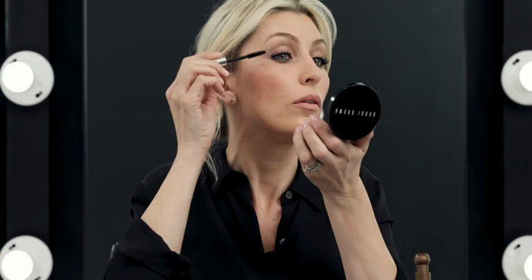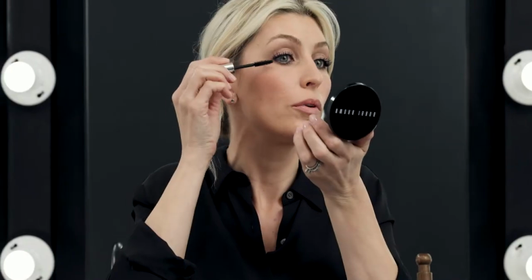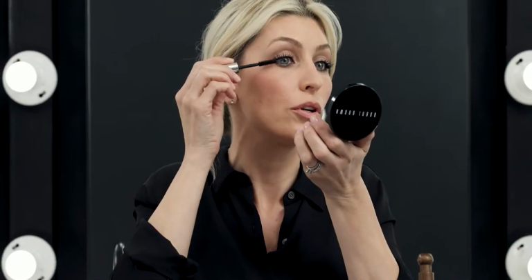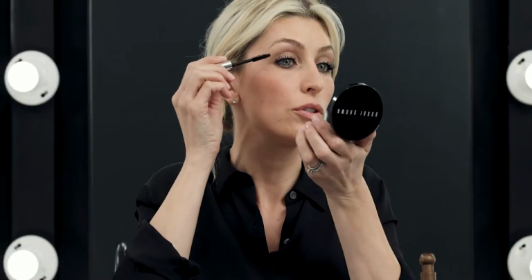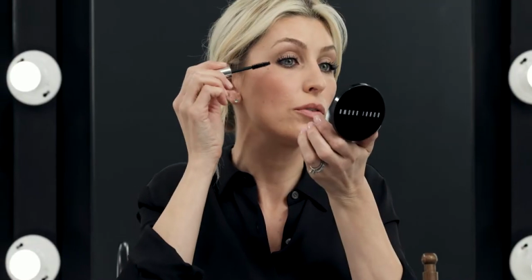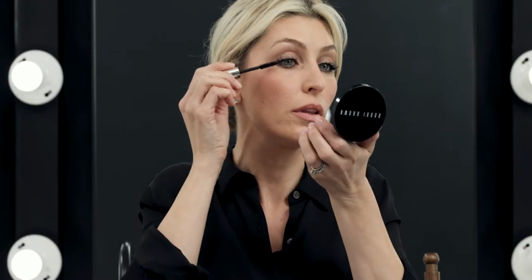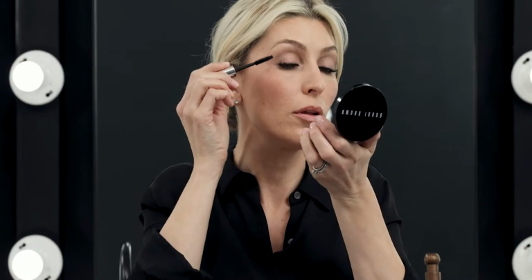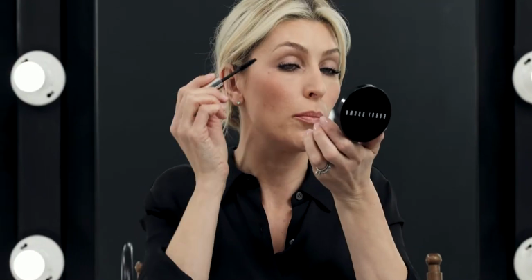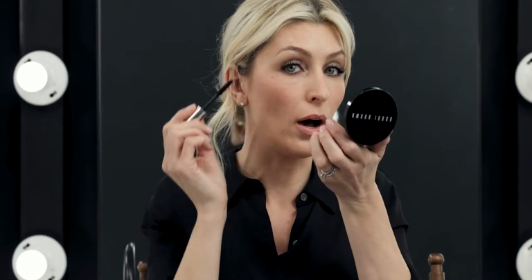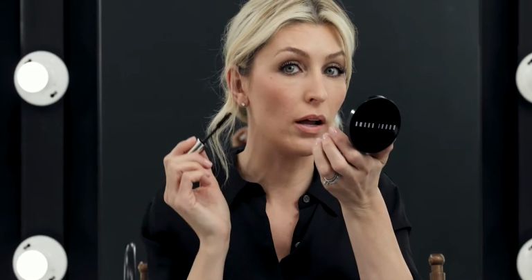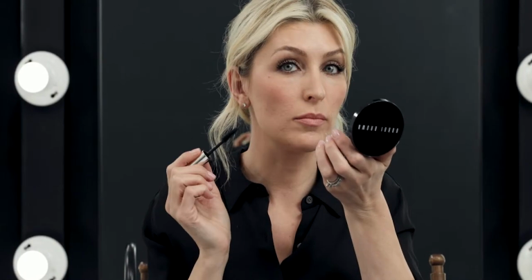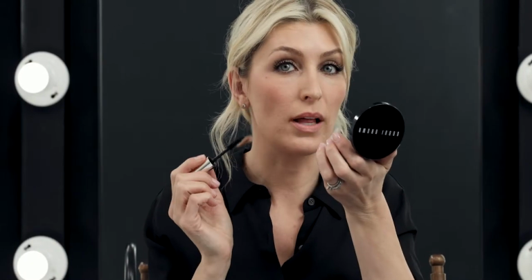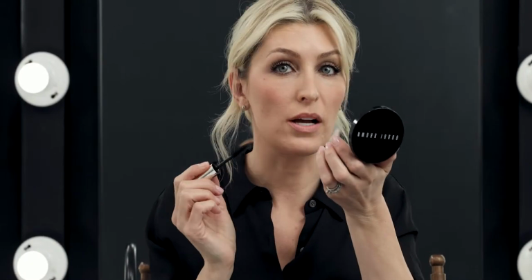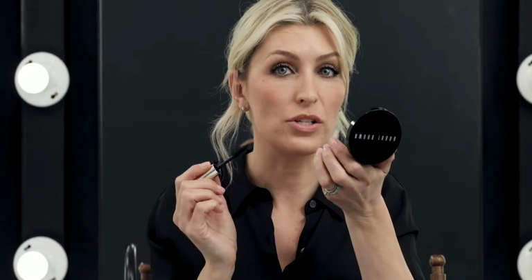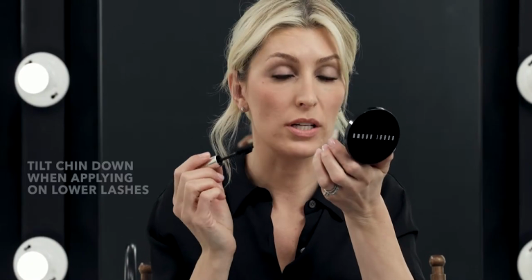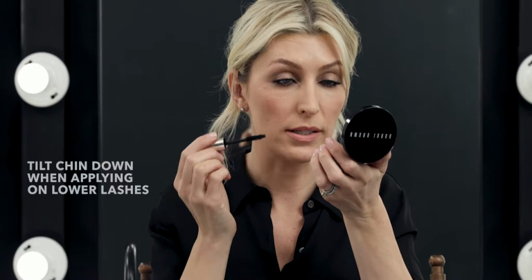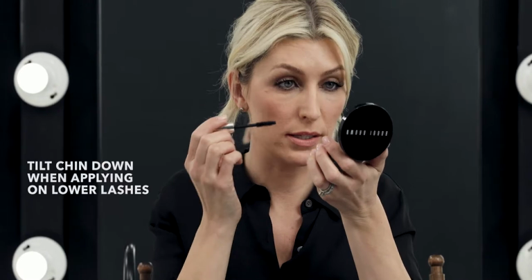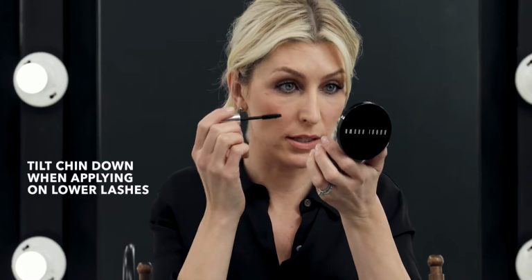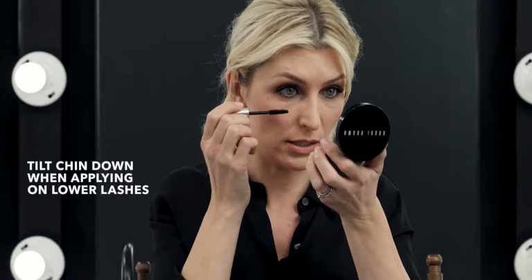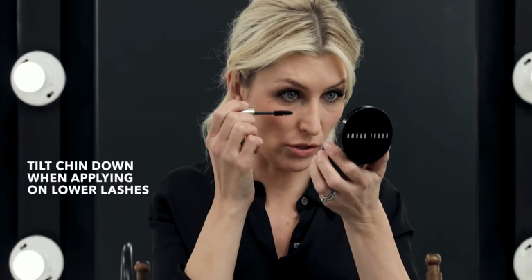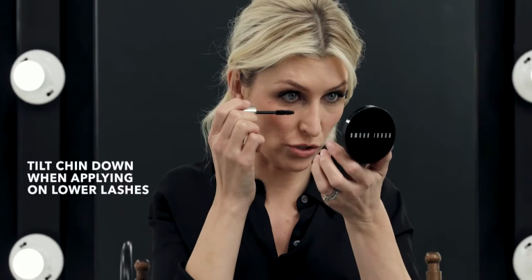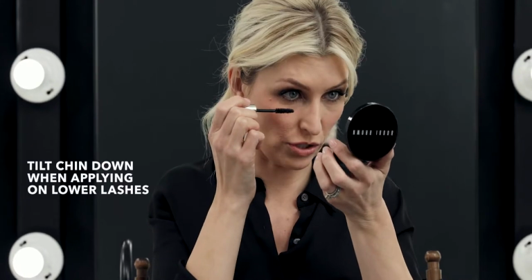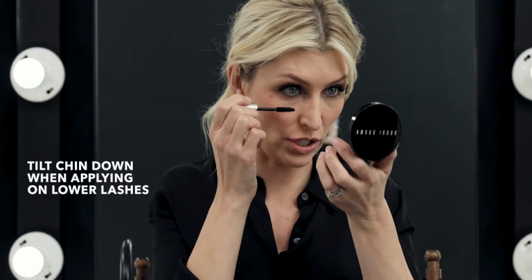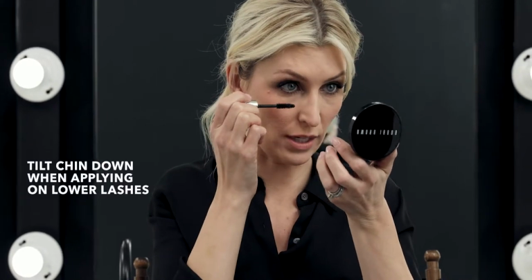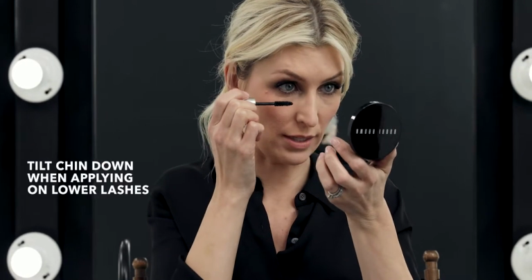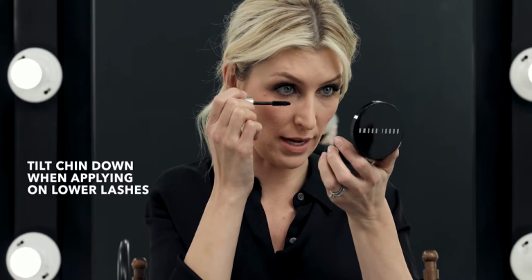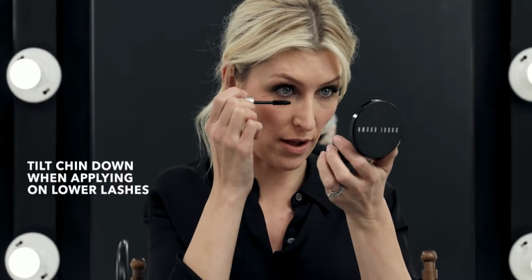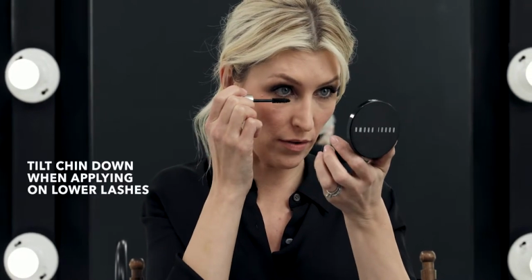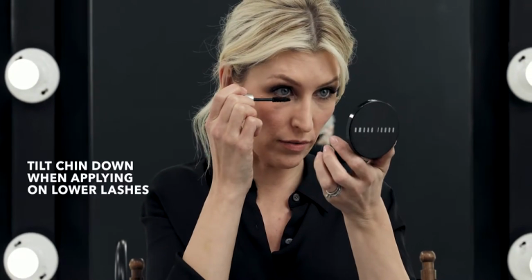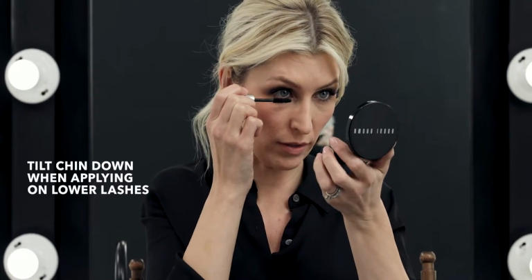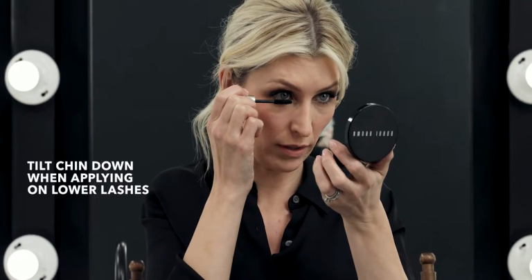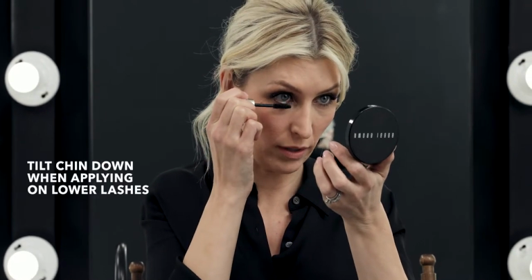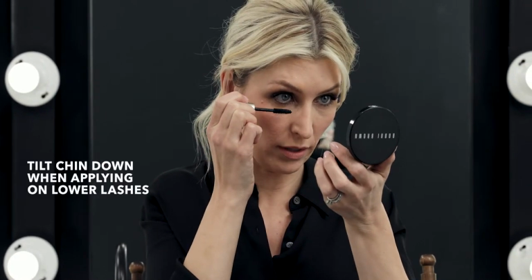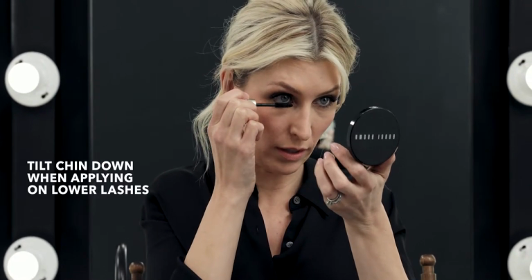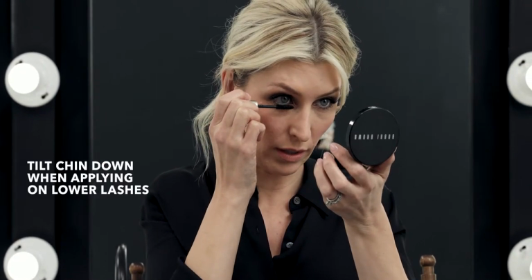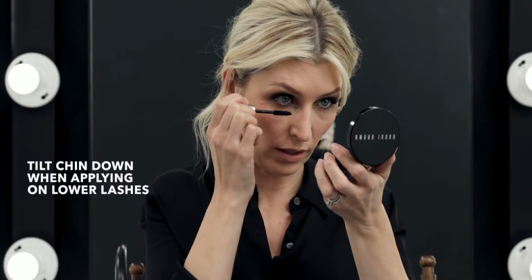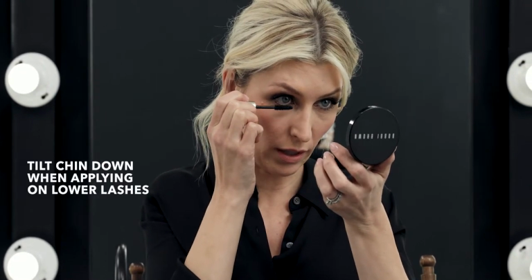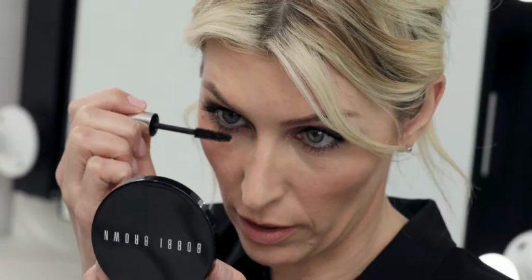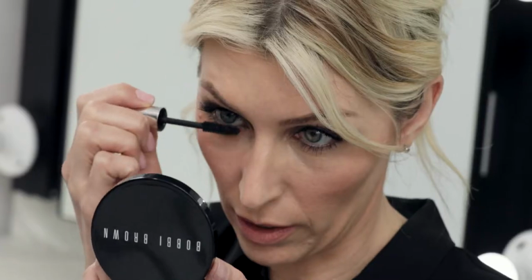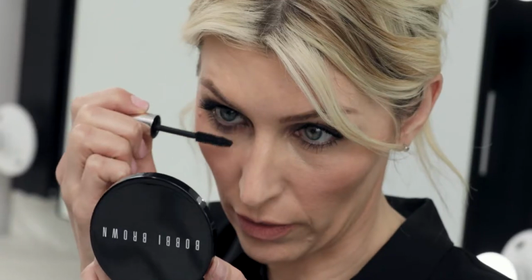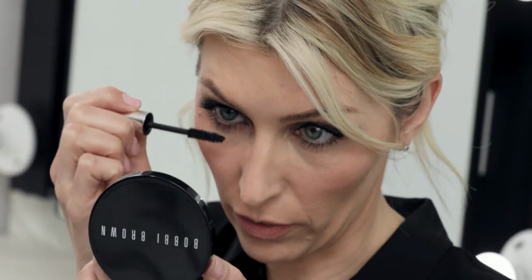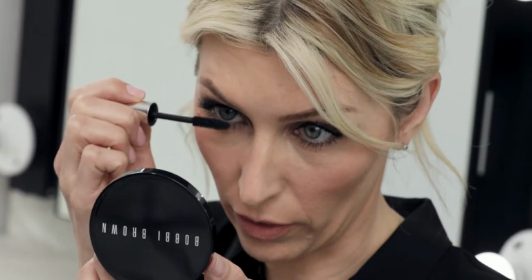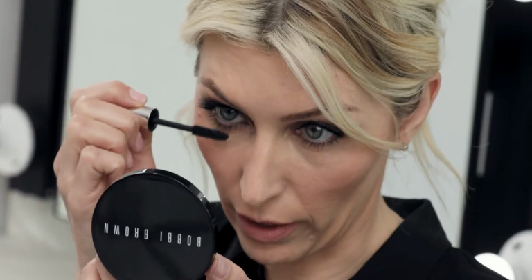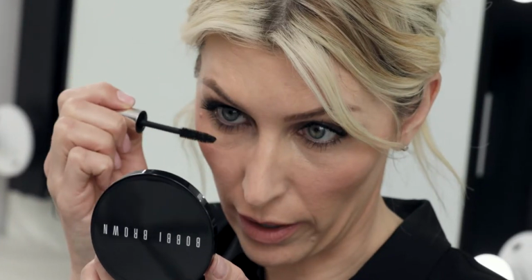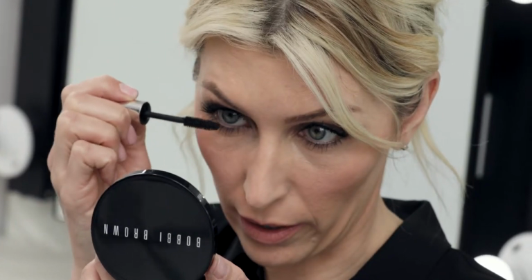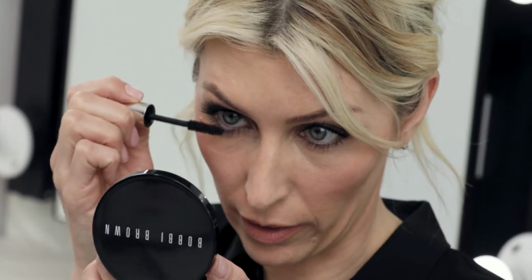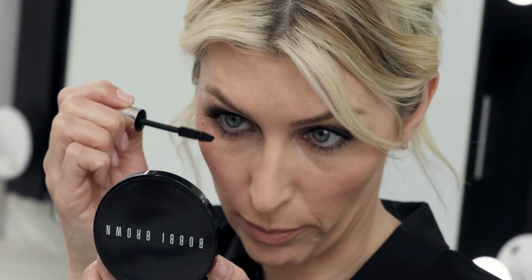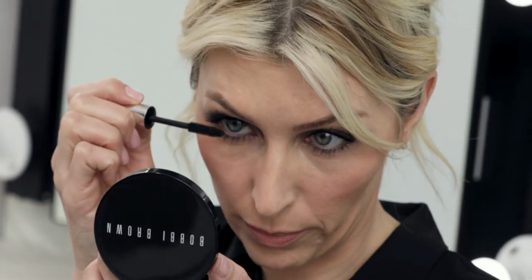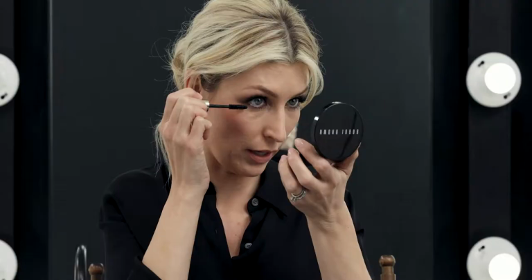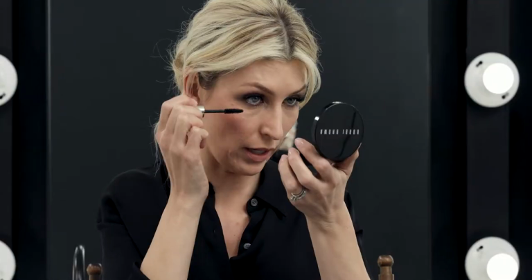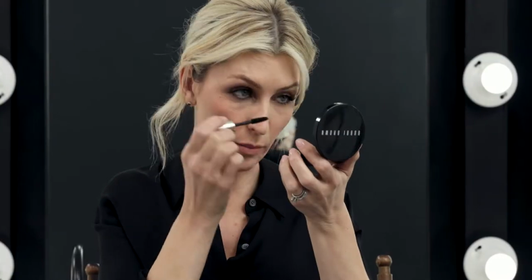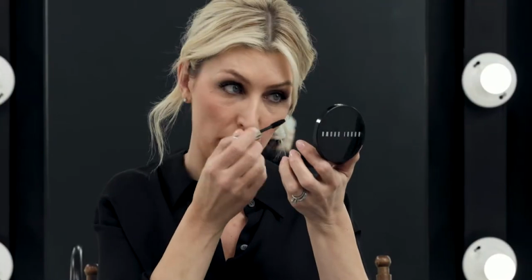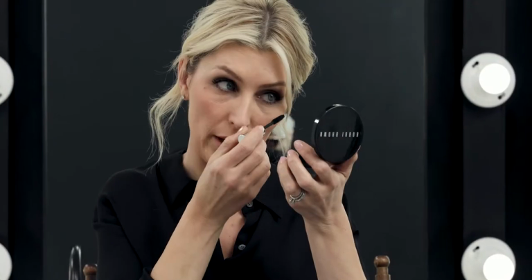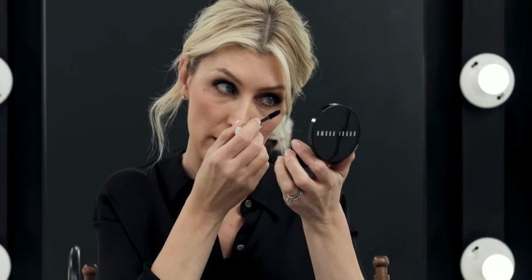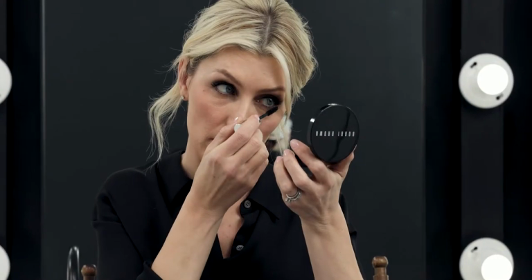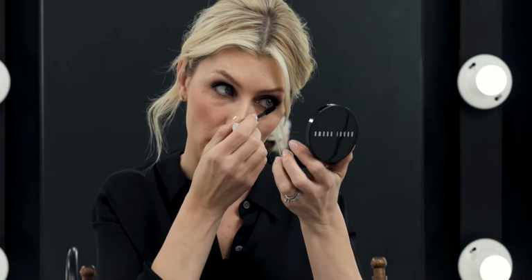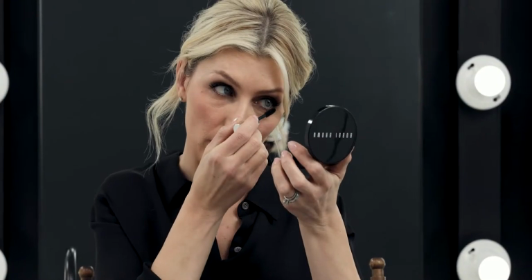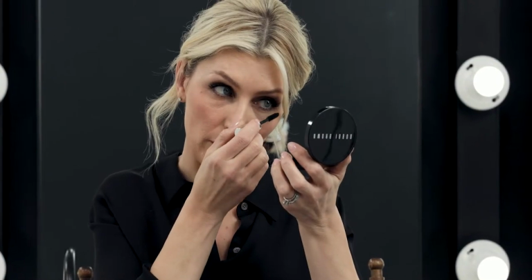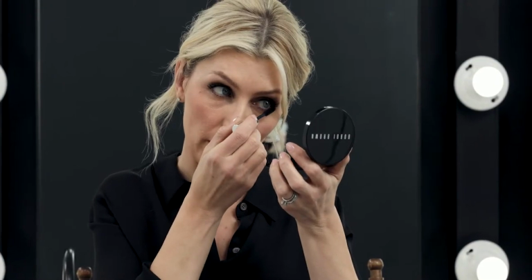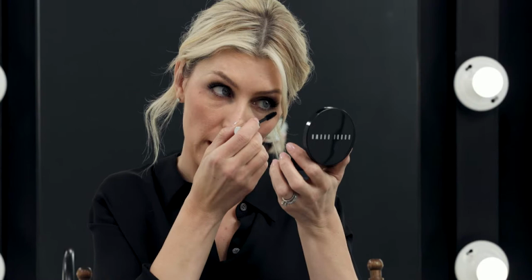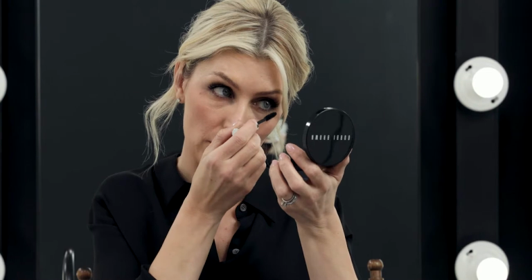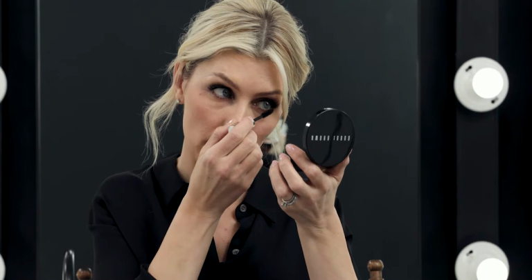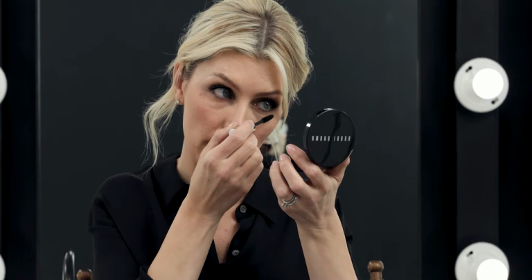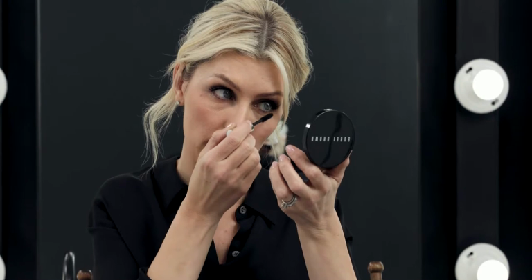When you're doing the bottom lashes, tilt your chin down, look up, and apply to the lower lash line.